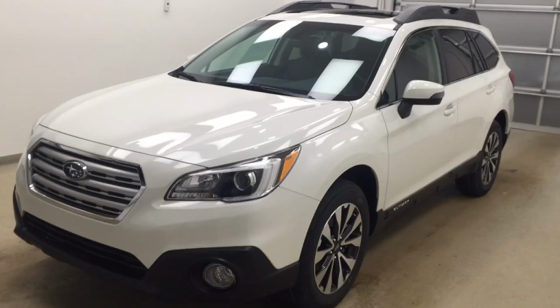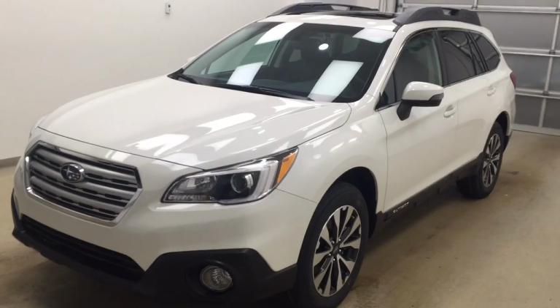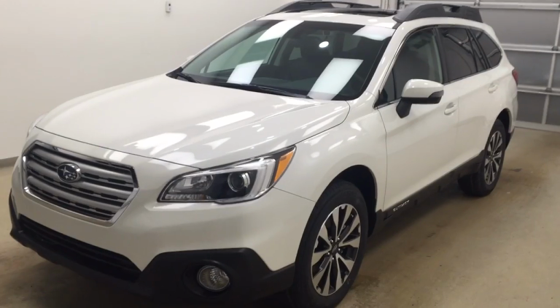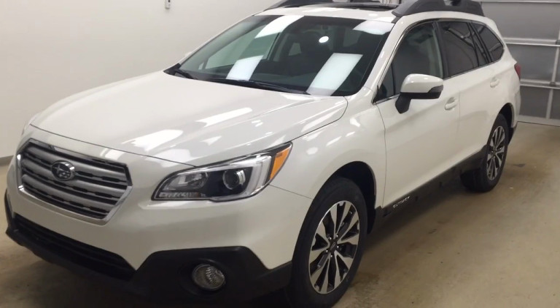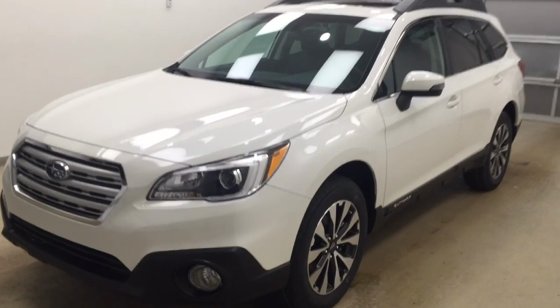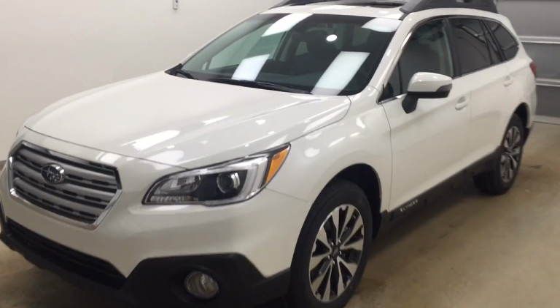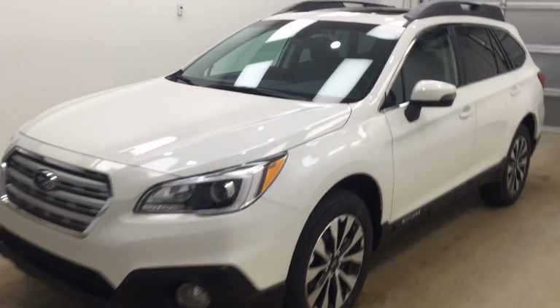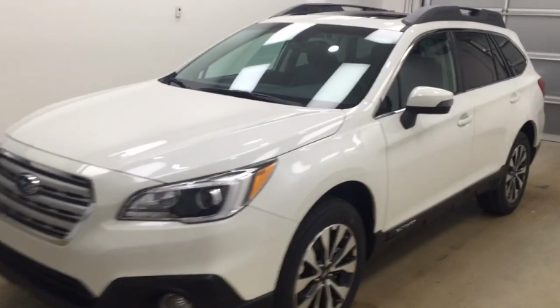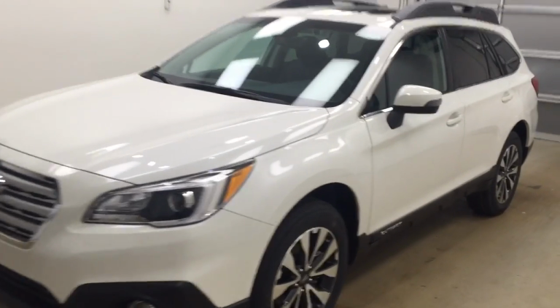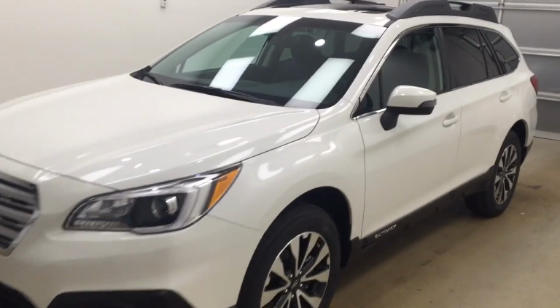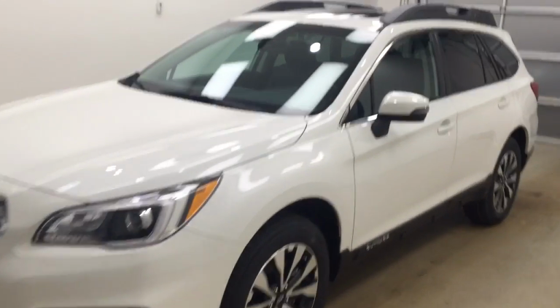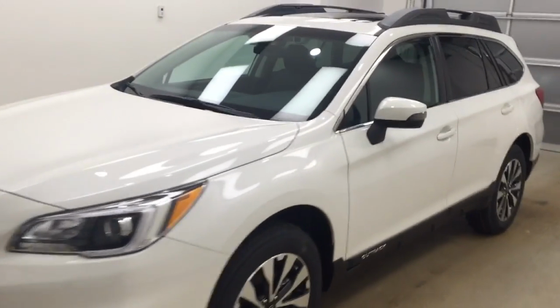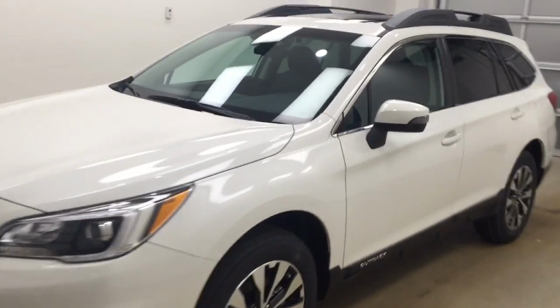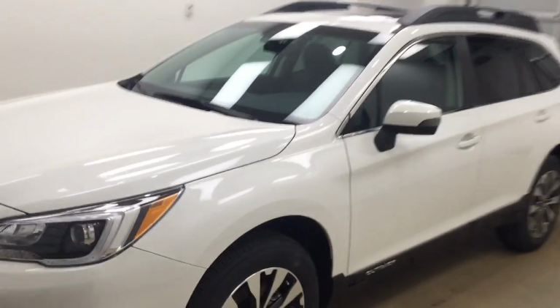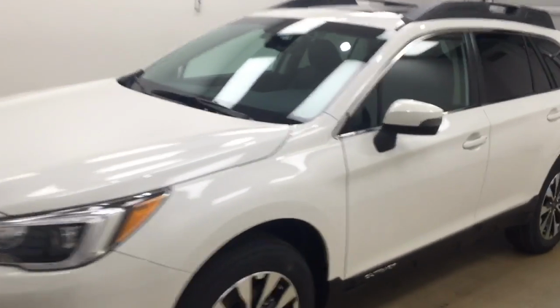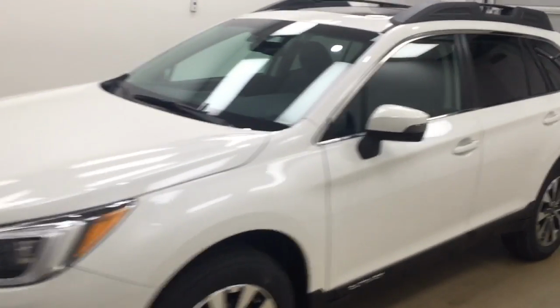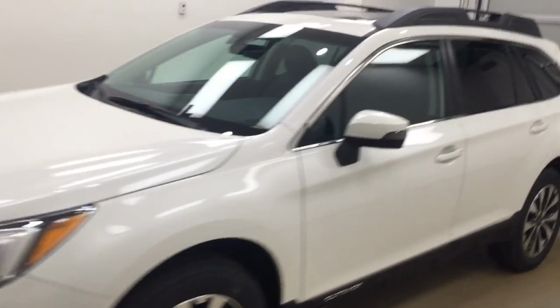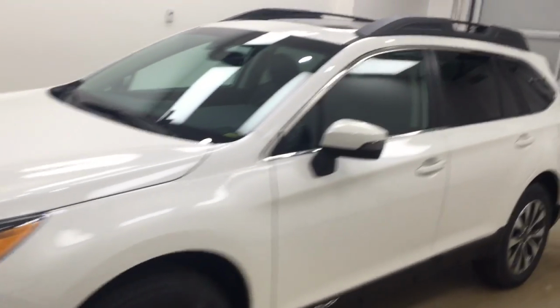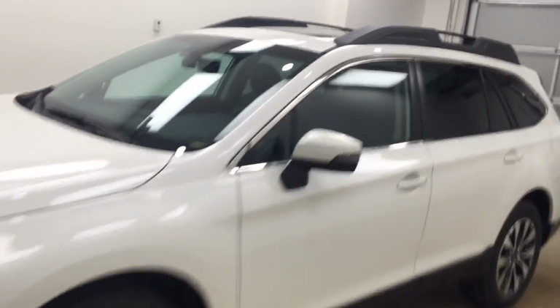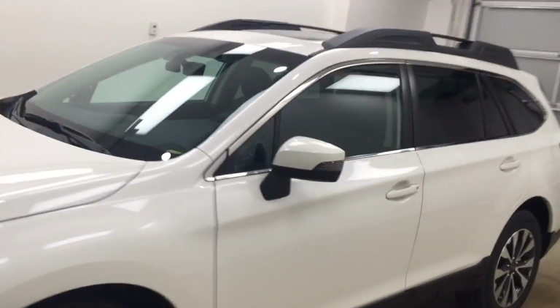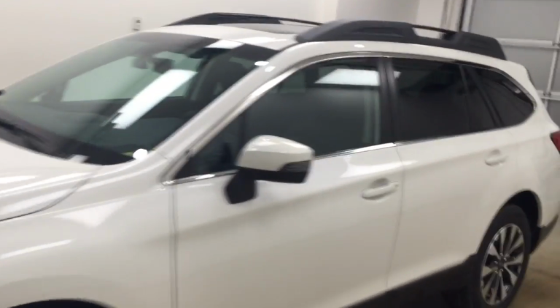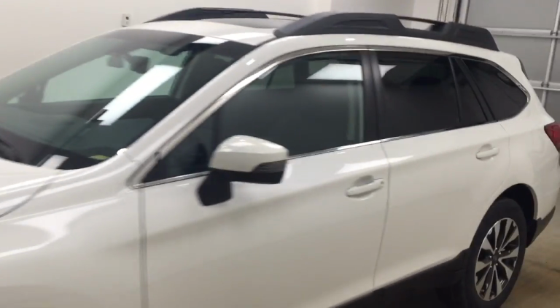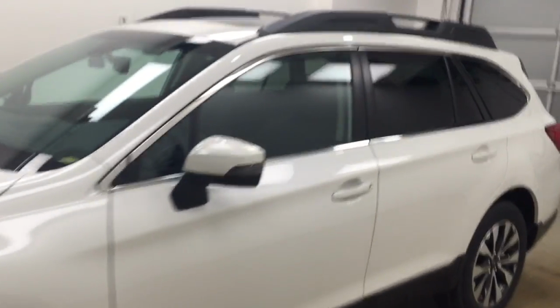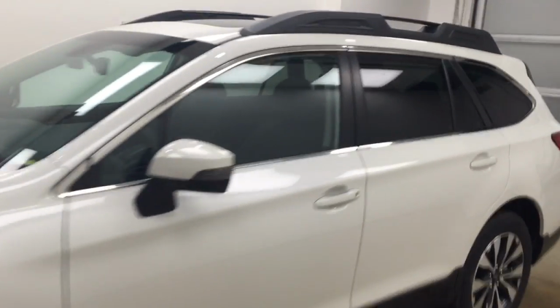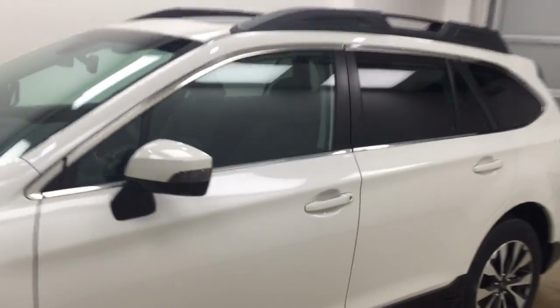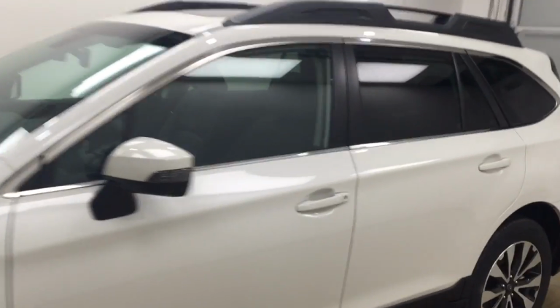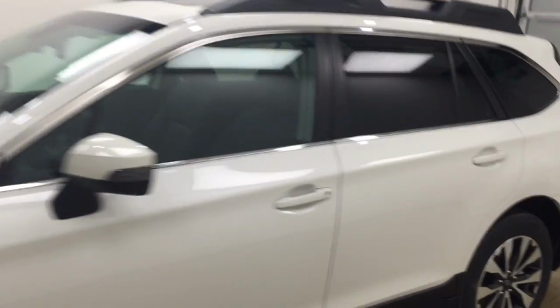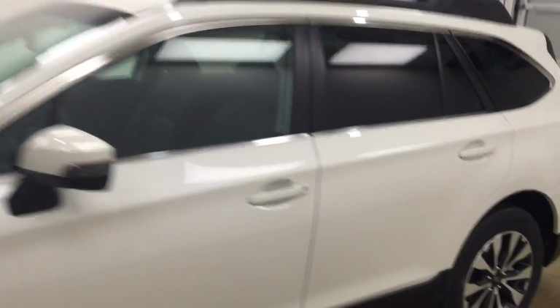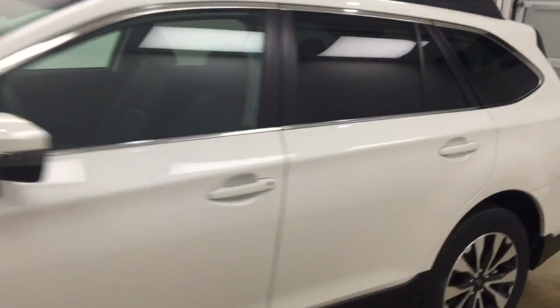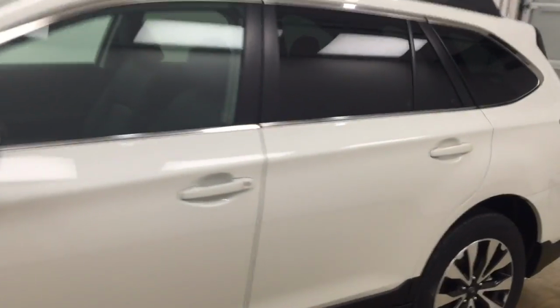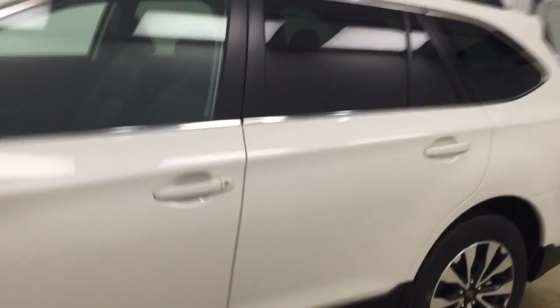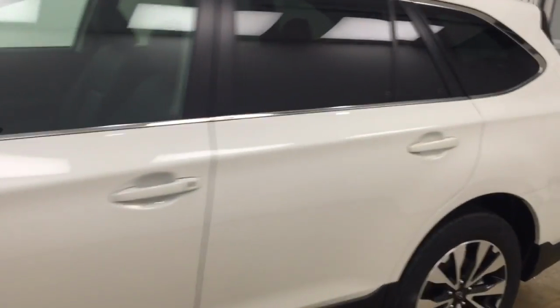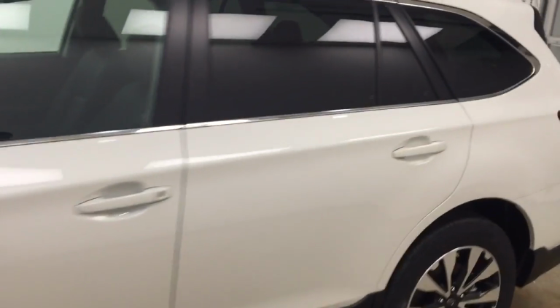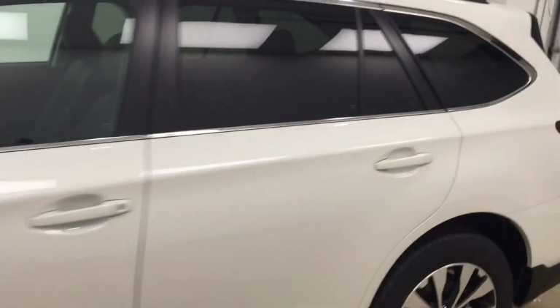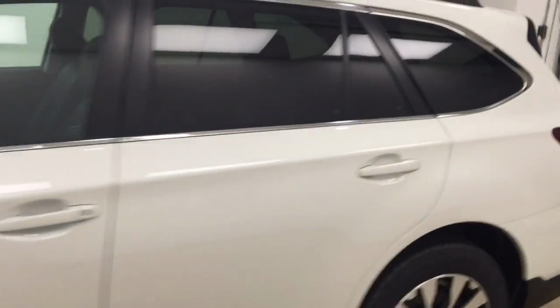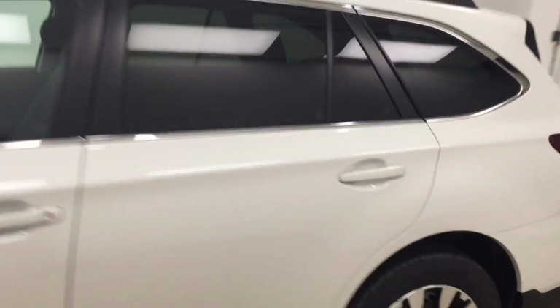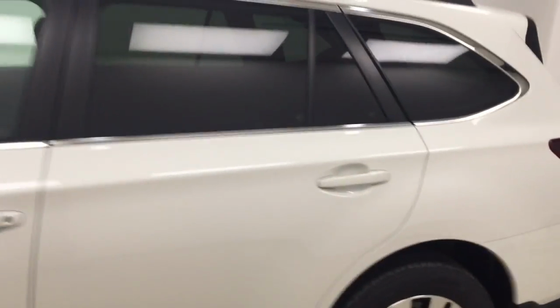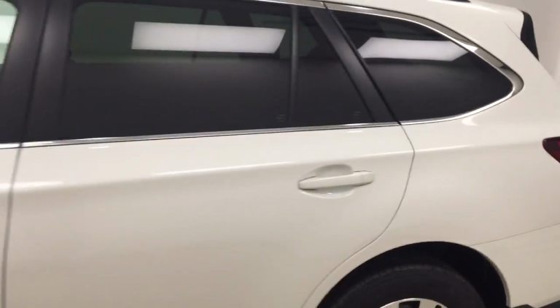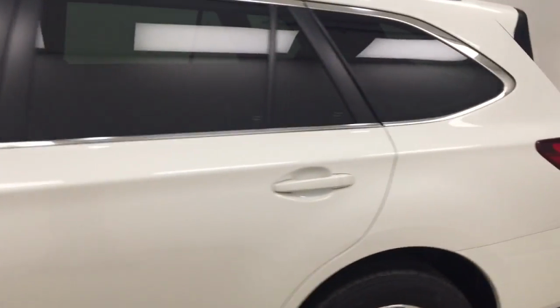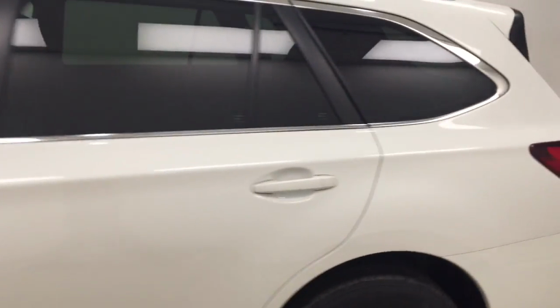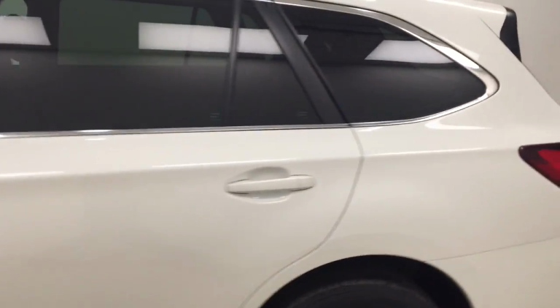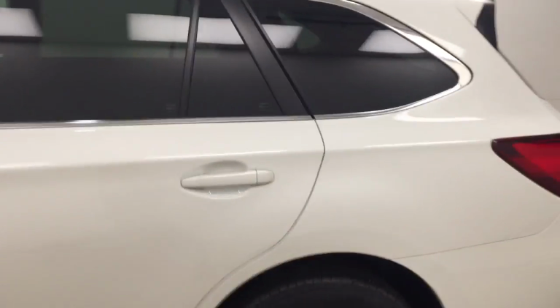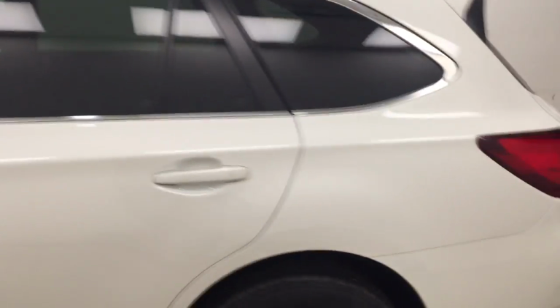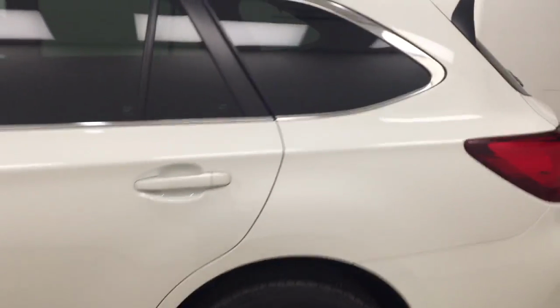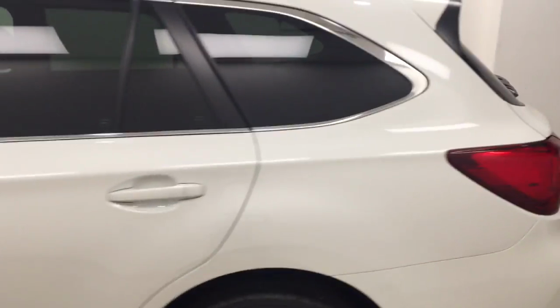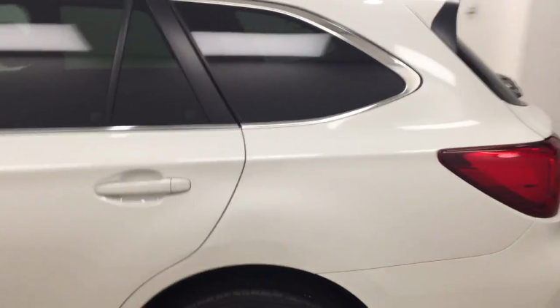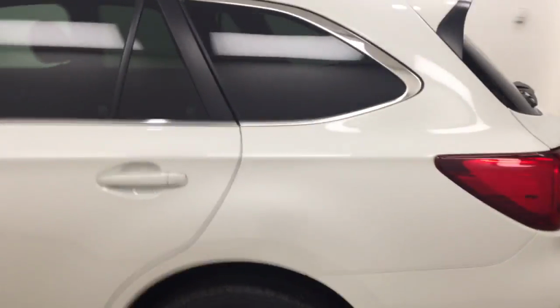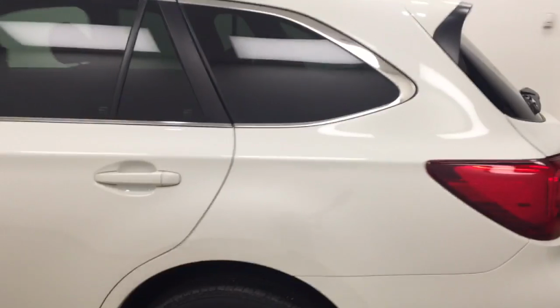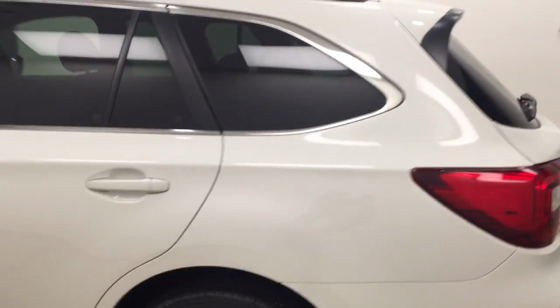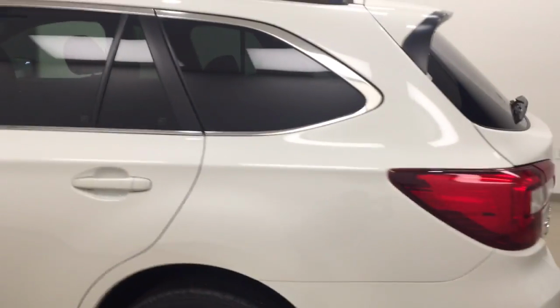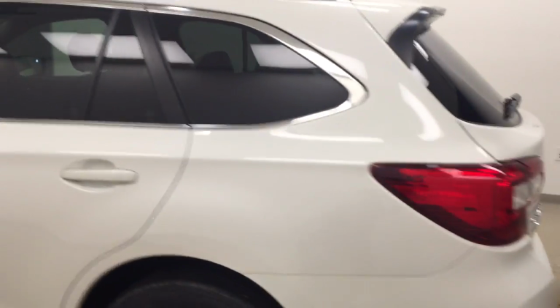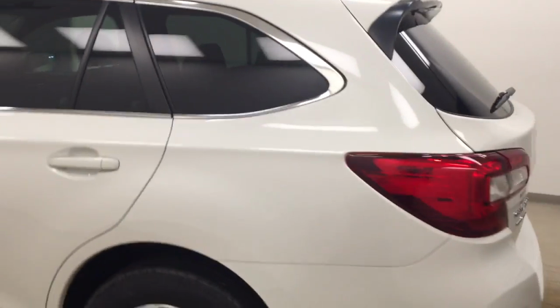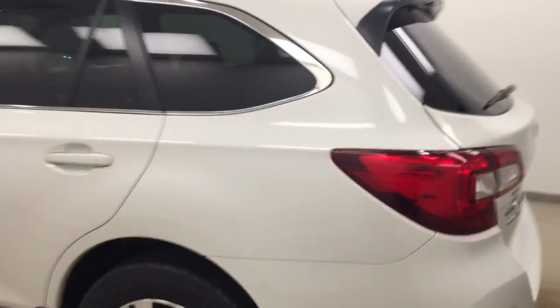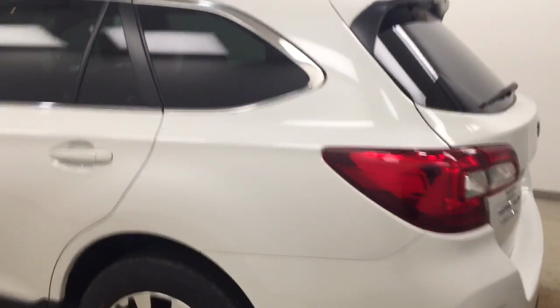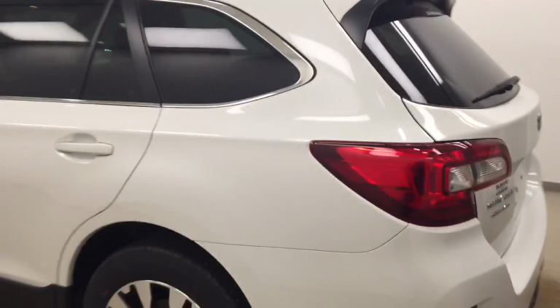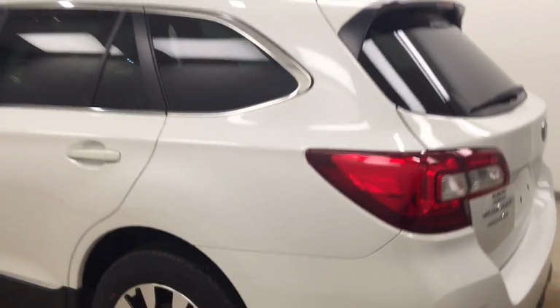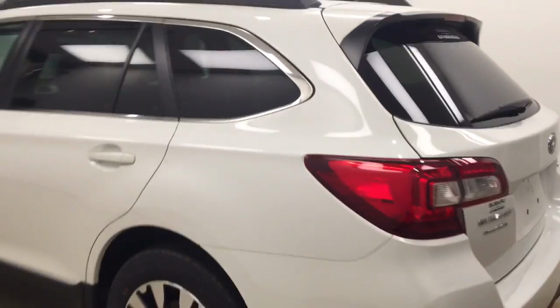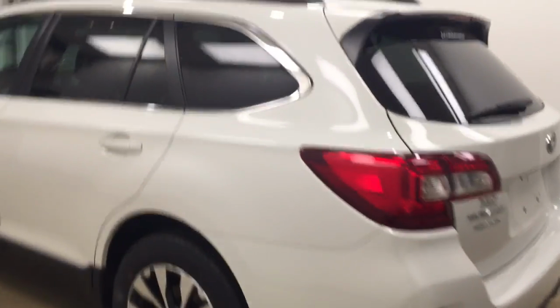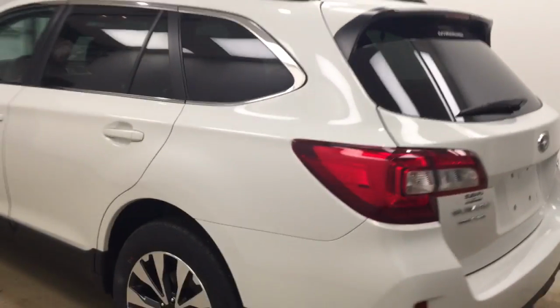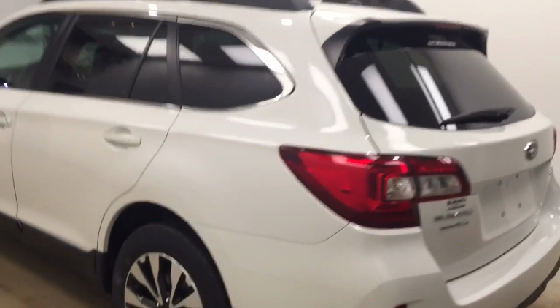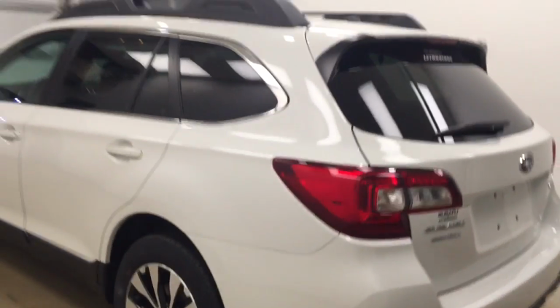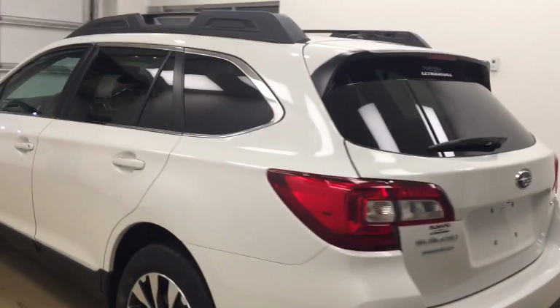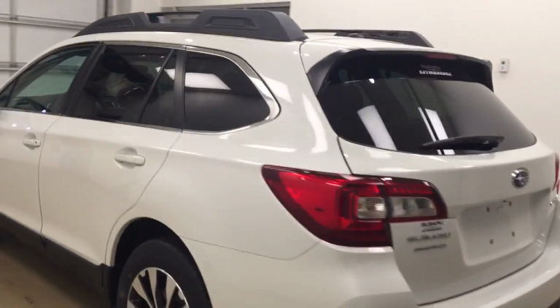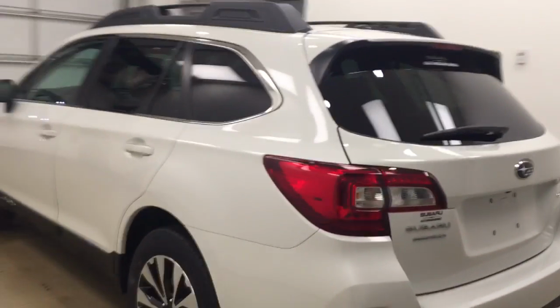This is stock number 176623 on a 2017 Subaru Outback, and our exterior color today is Crystal White.